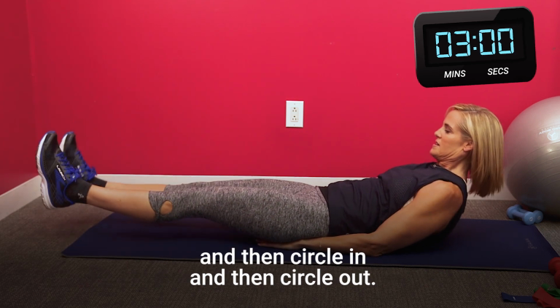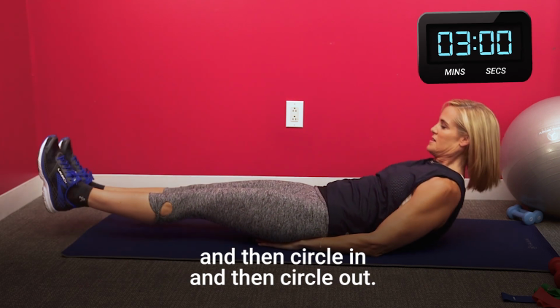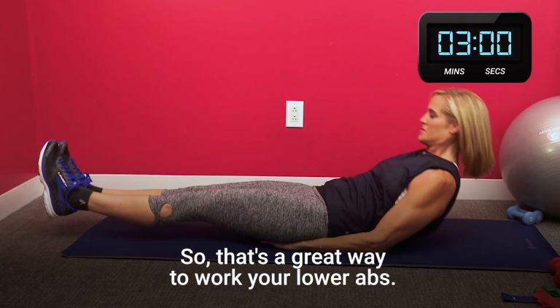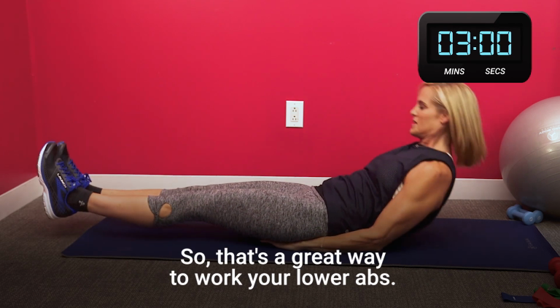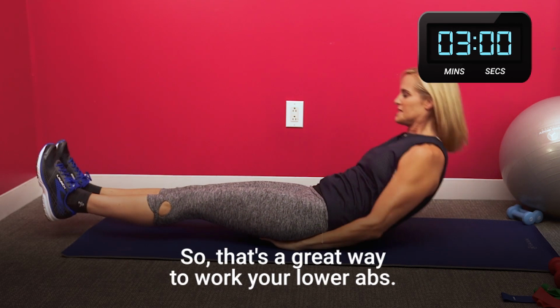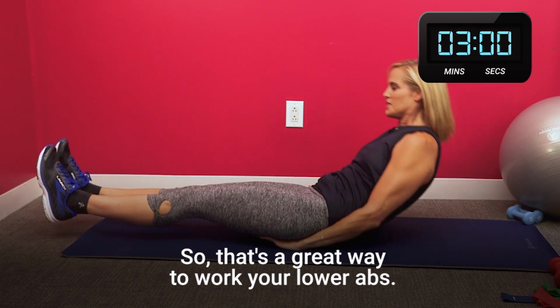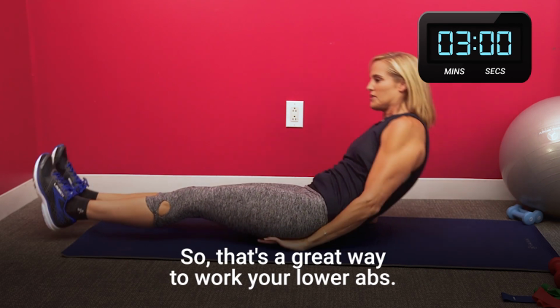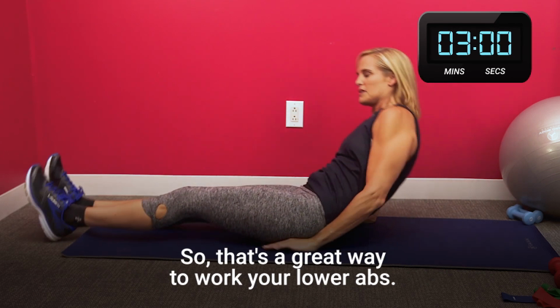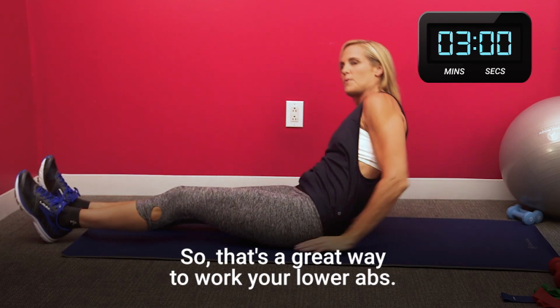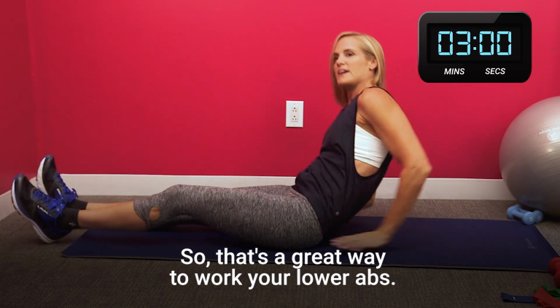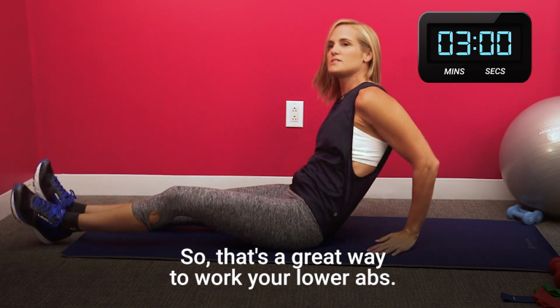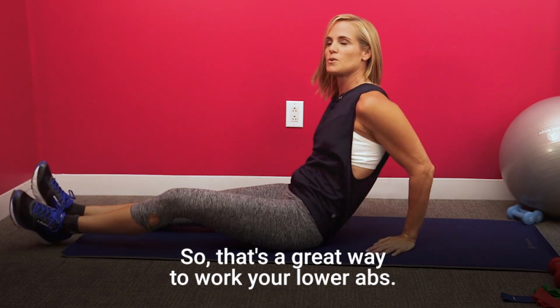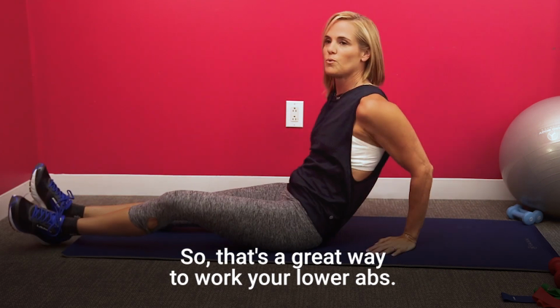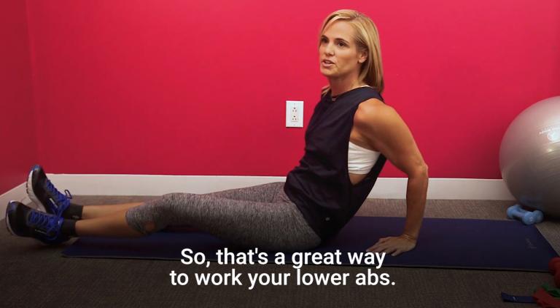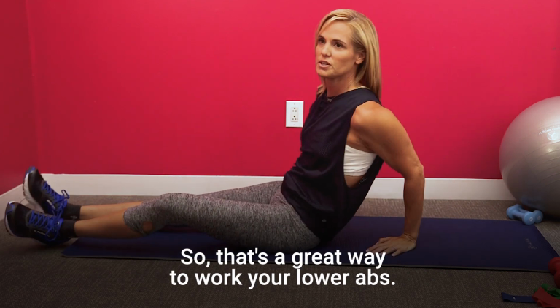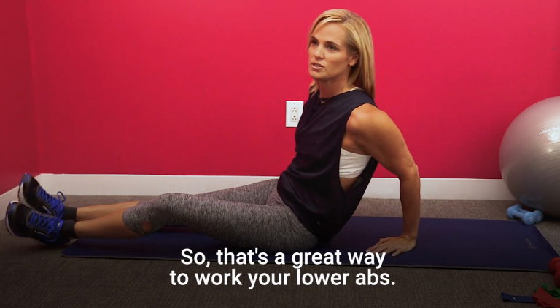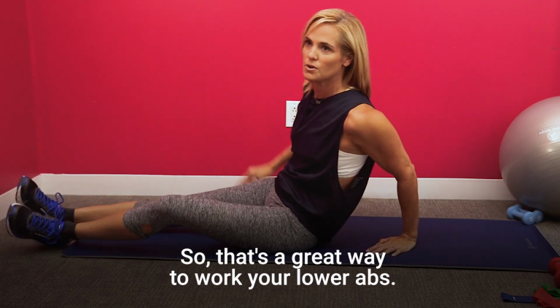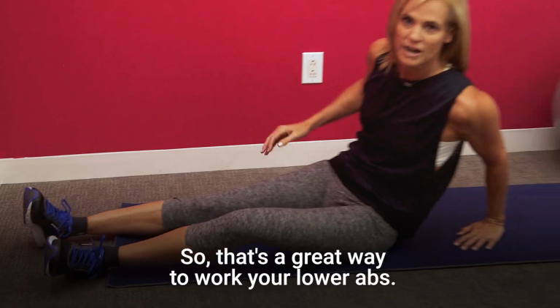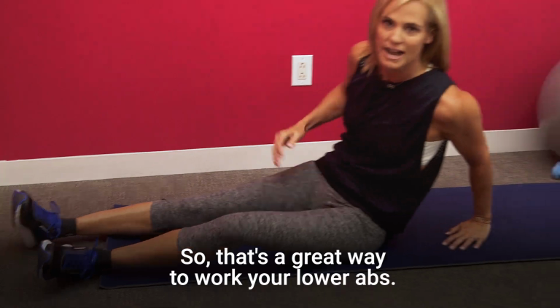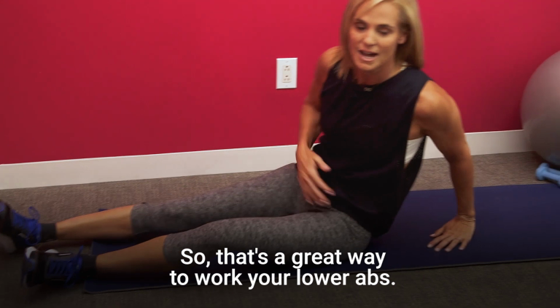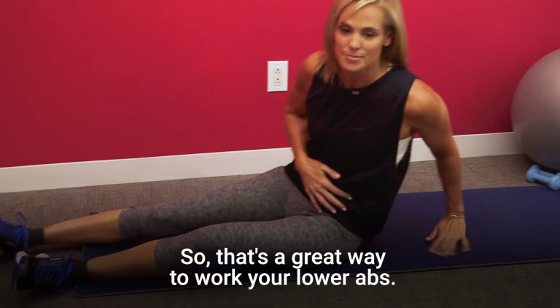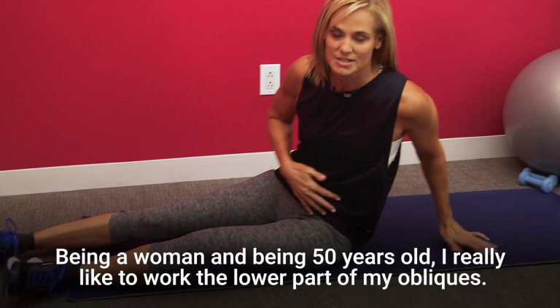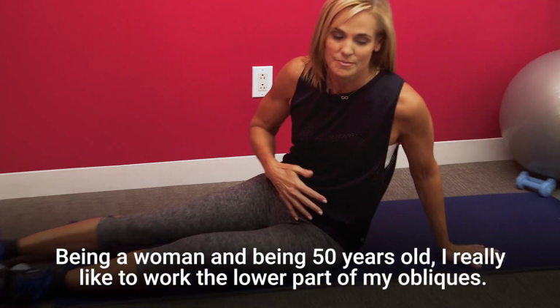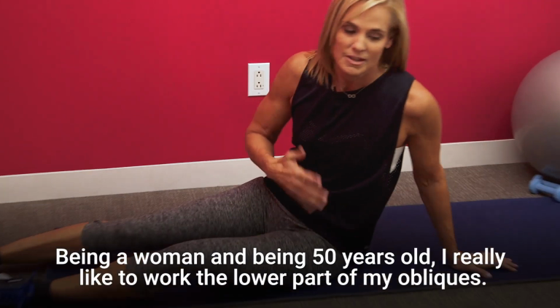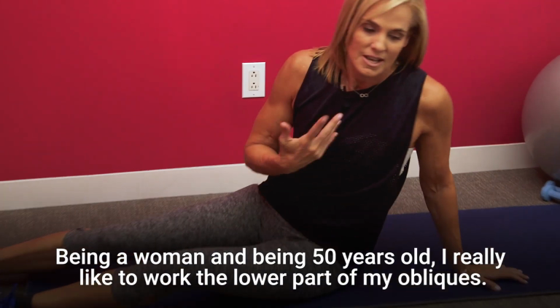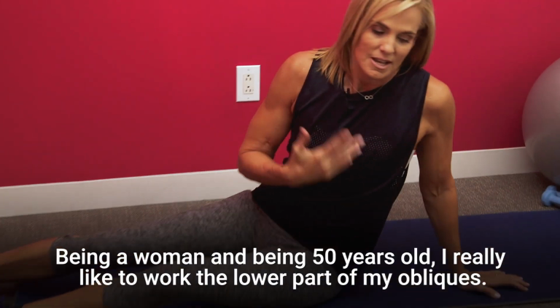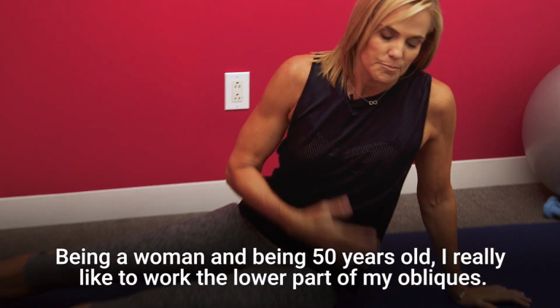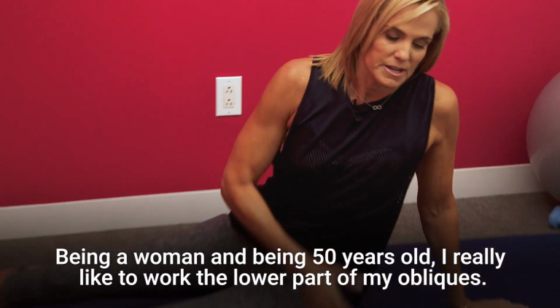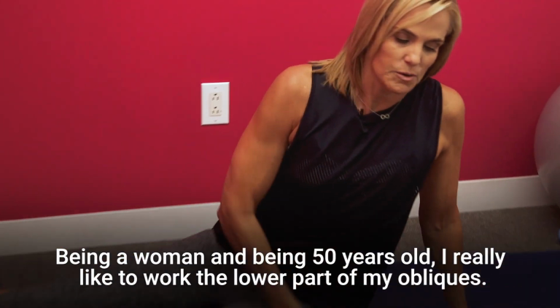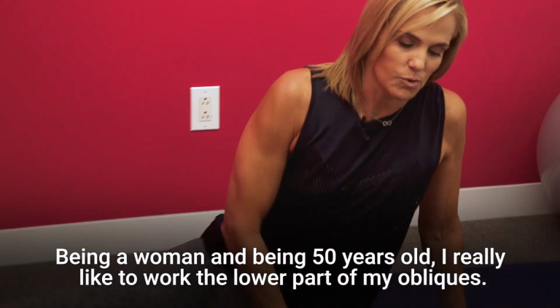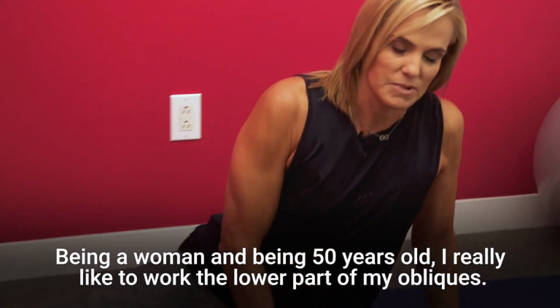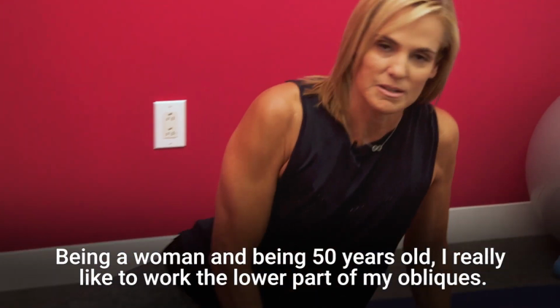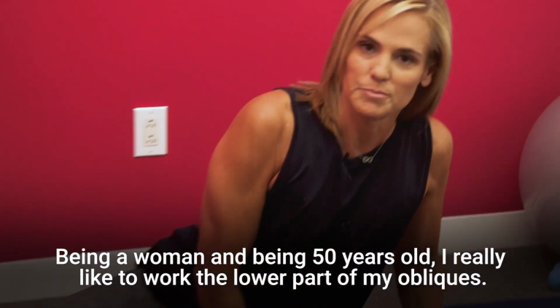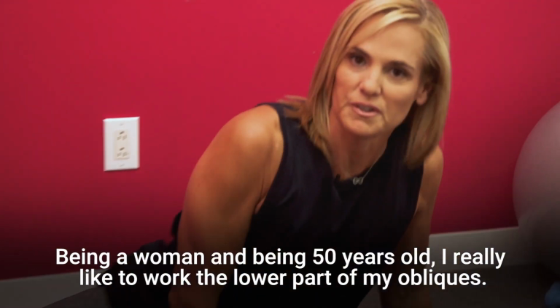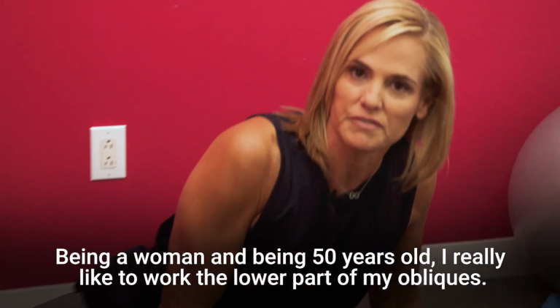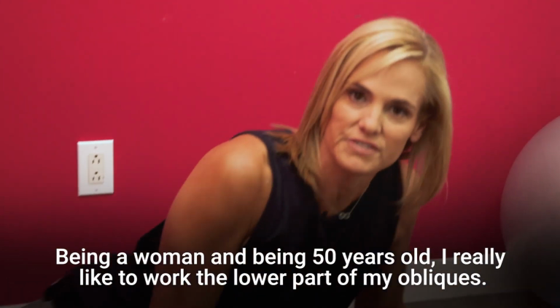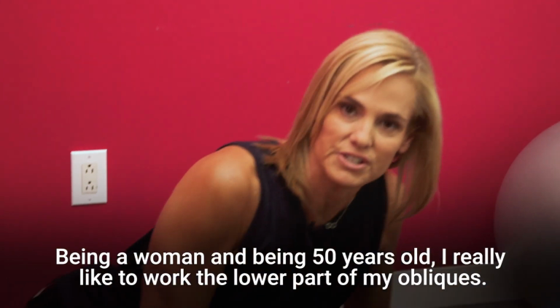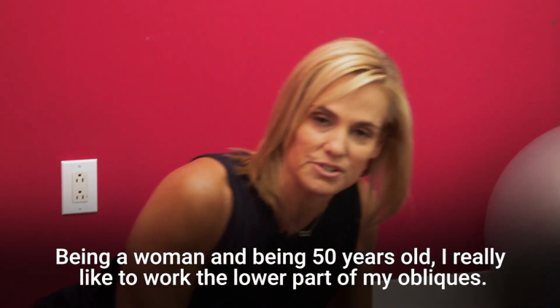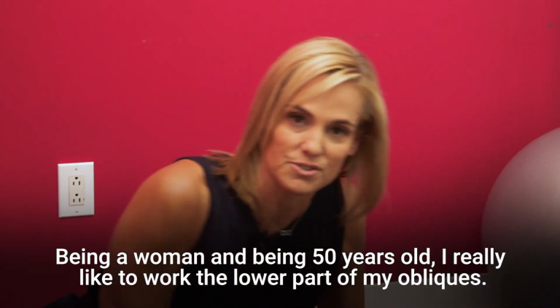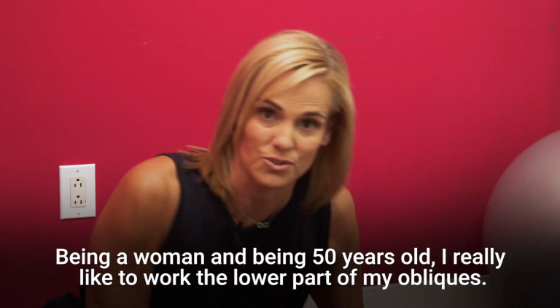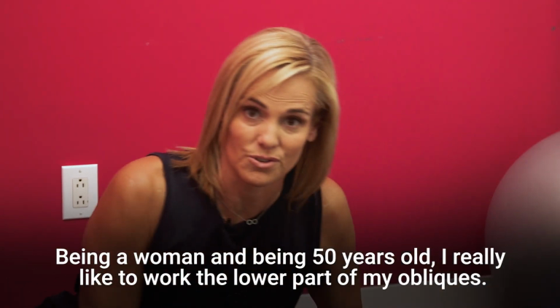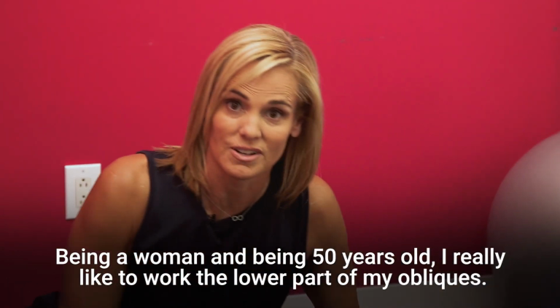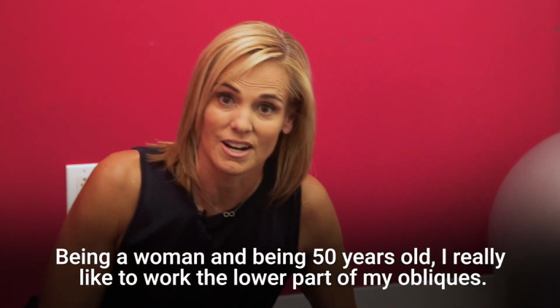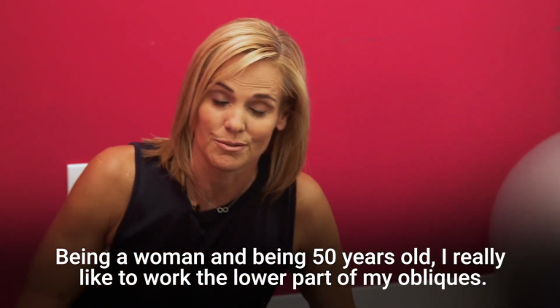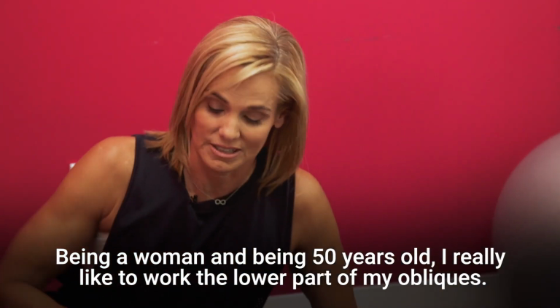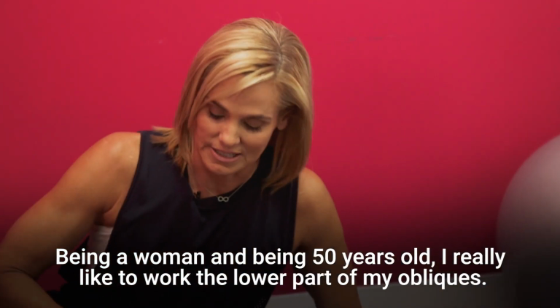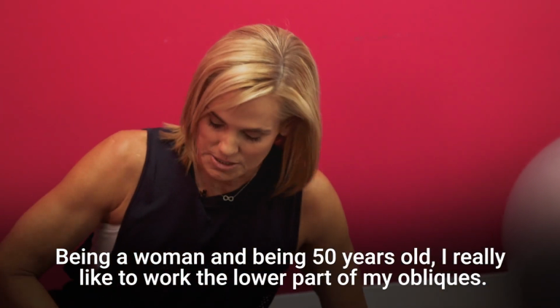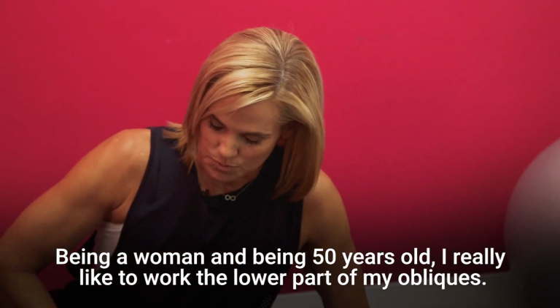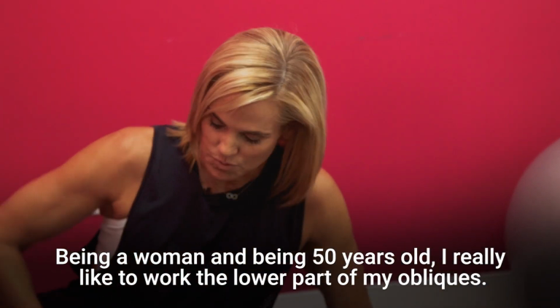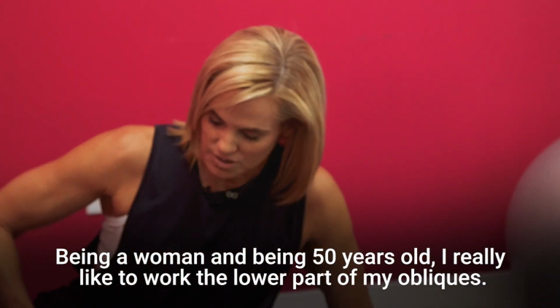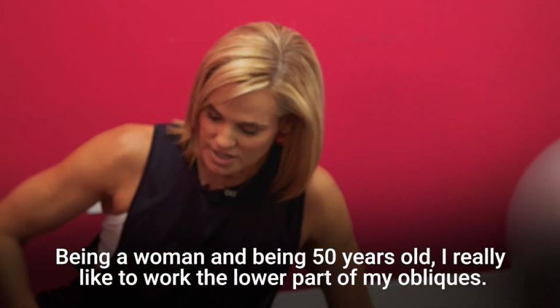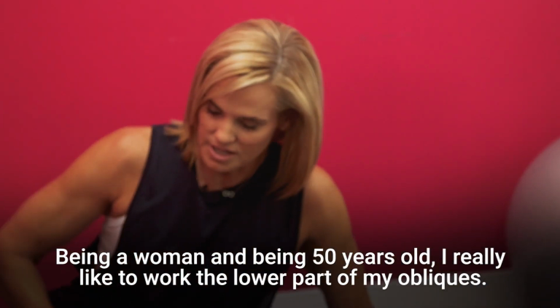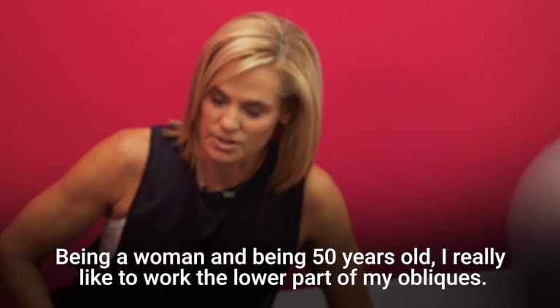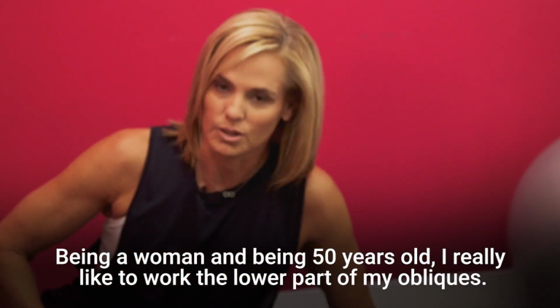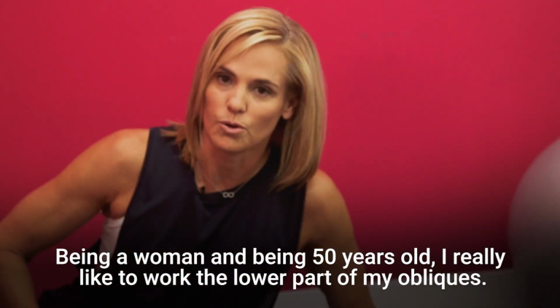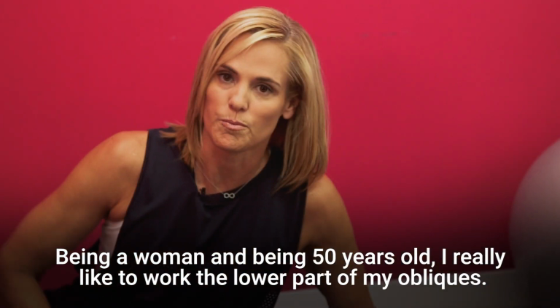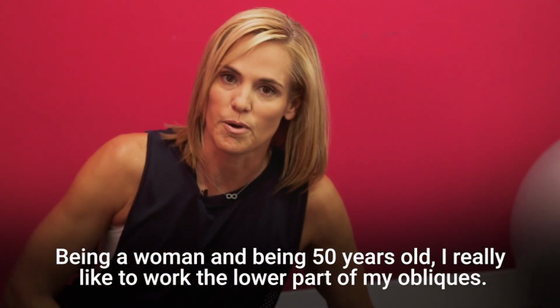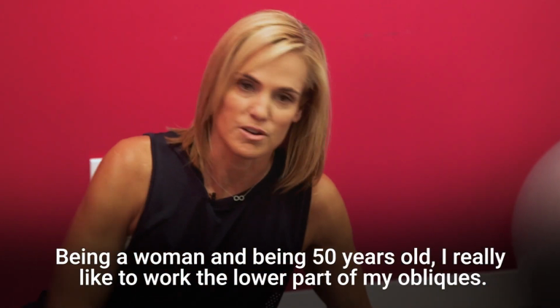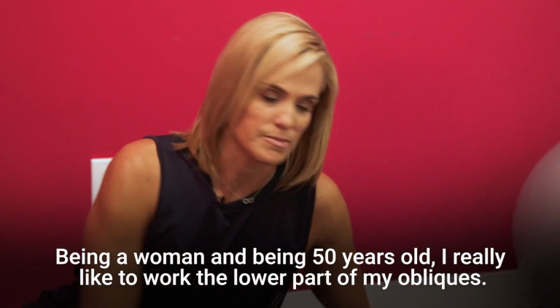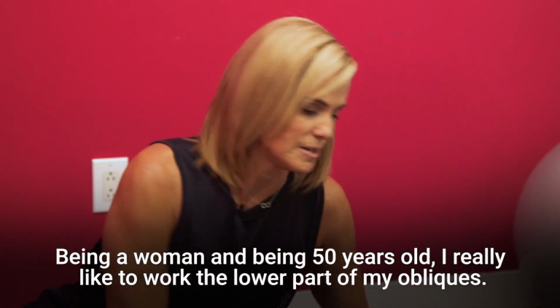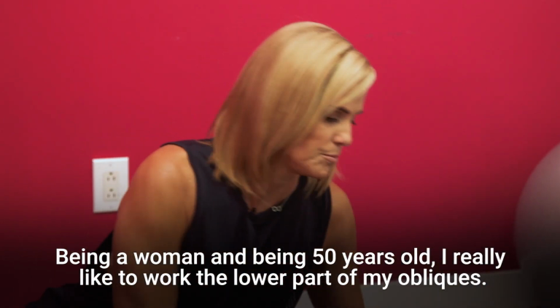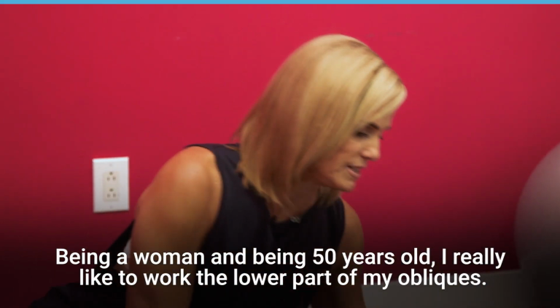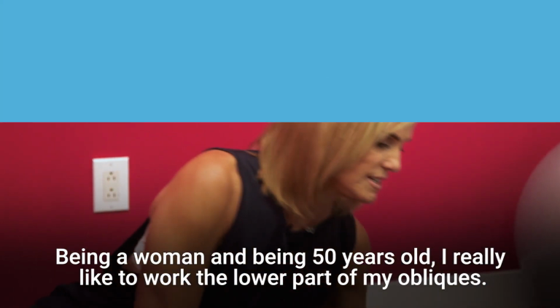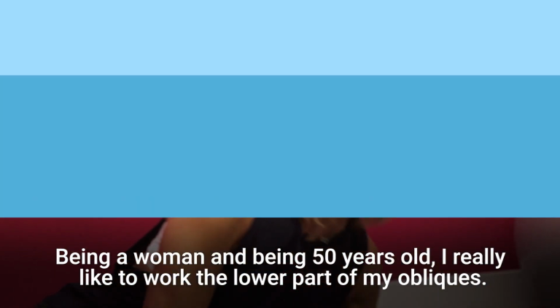That's a great way to work your lower abs. And being a woman and being 50 years old, I really like to work the lower part of my obliques.